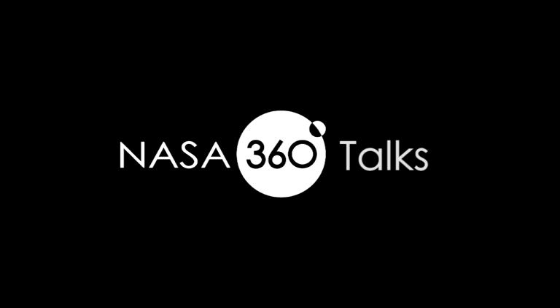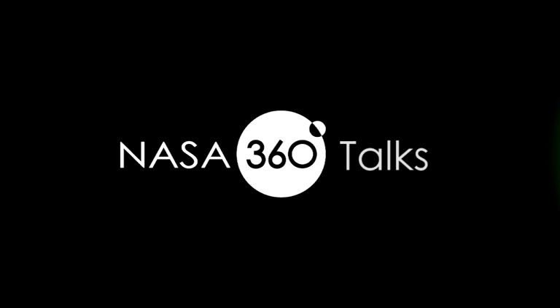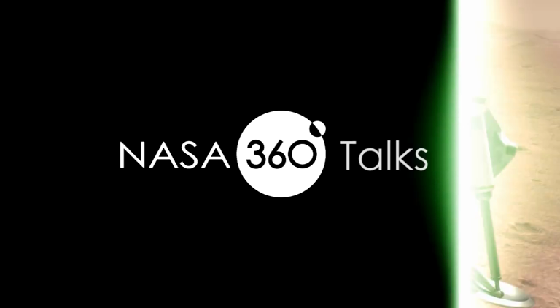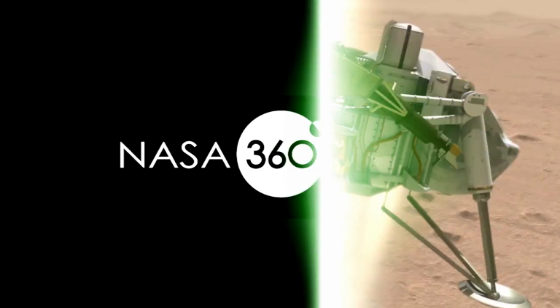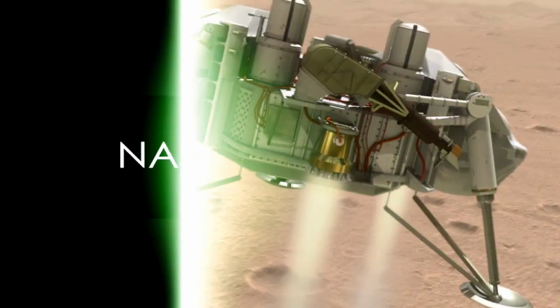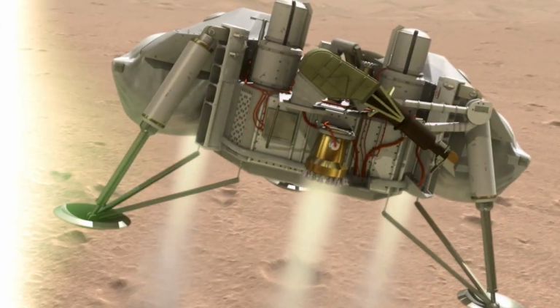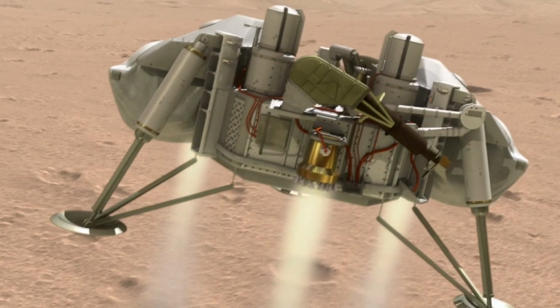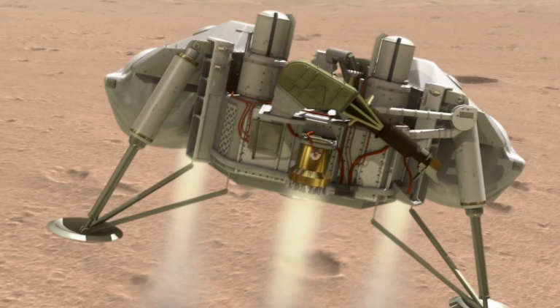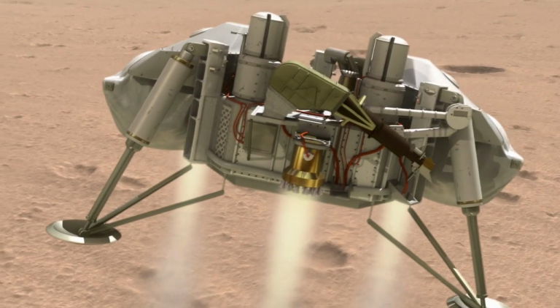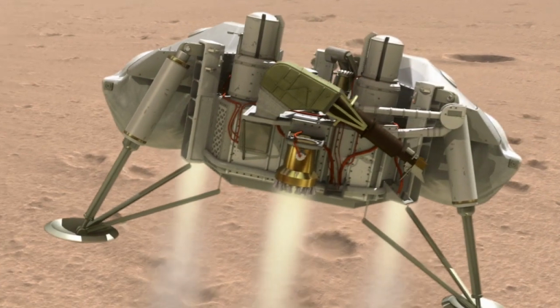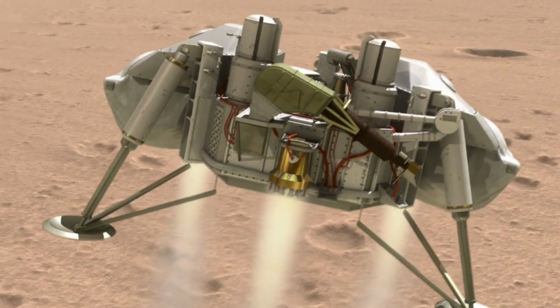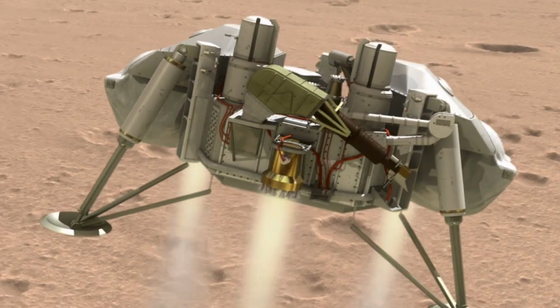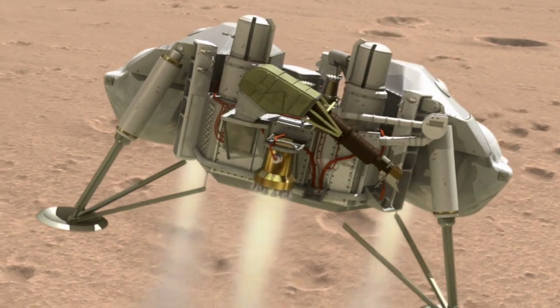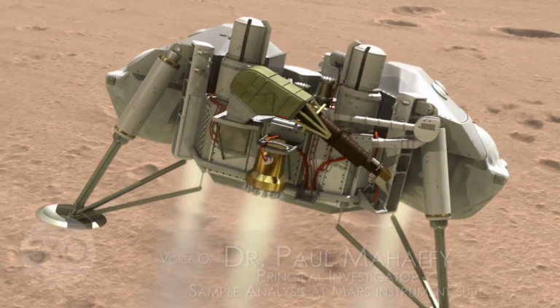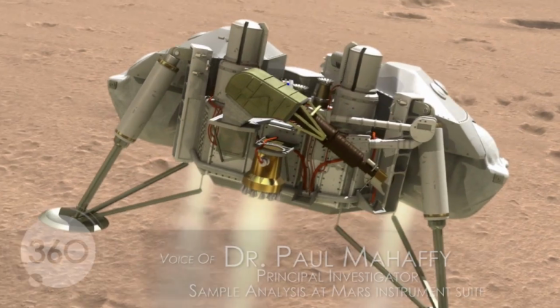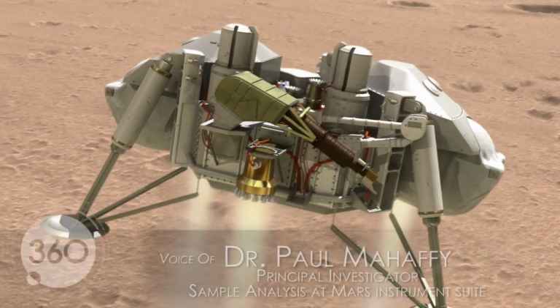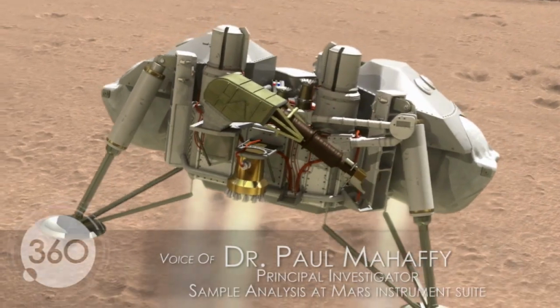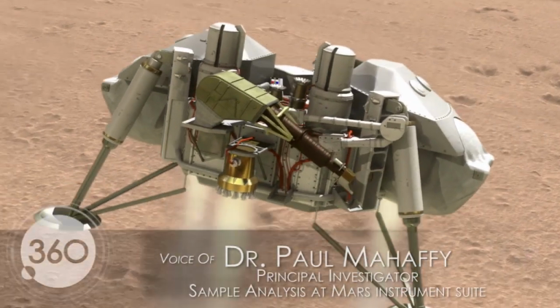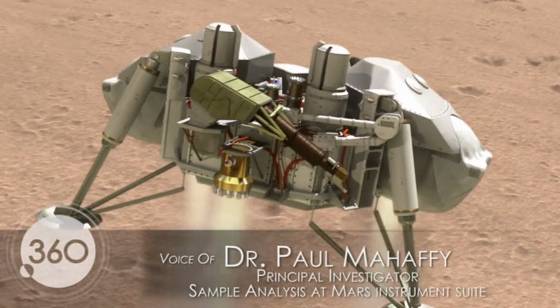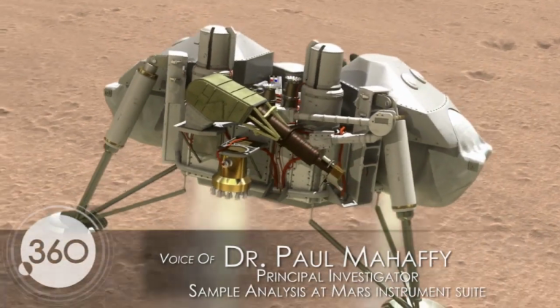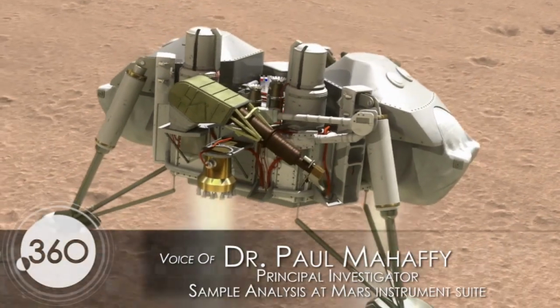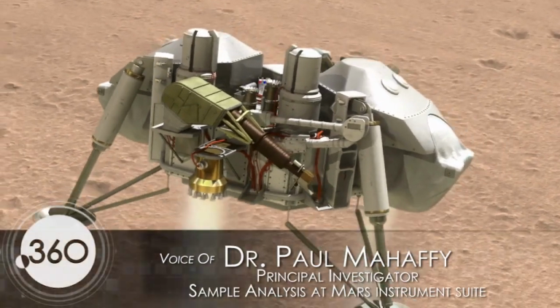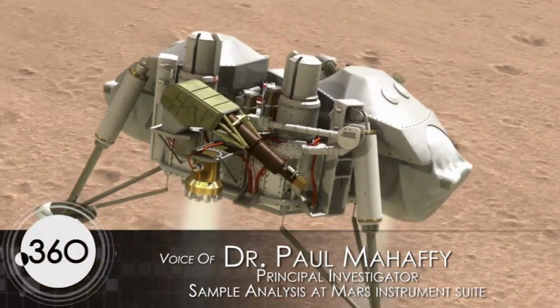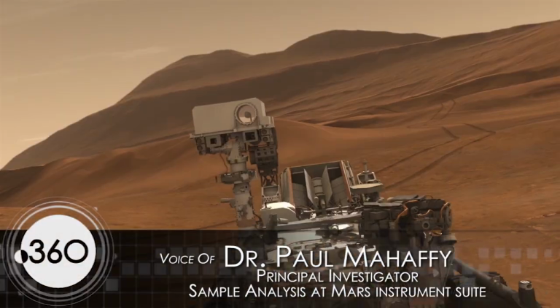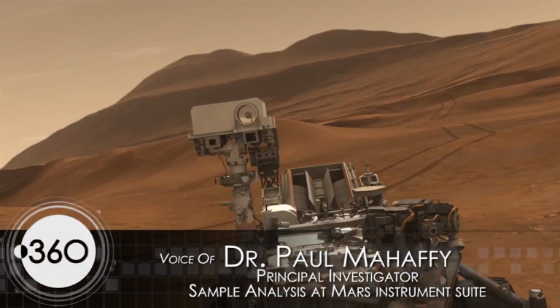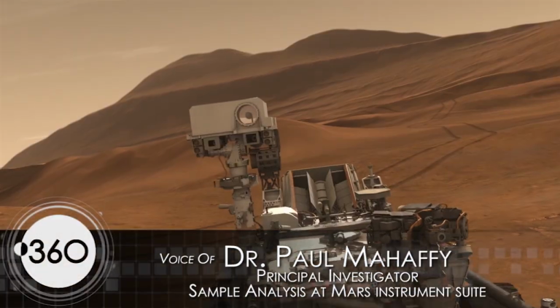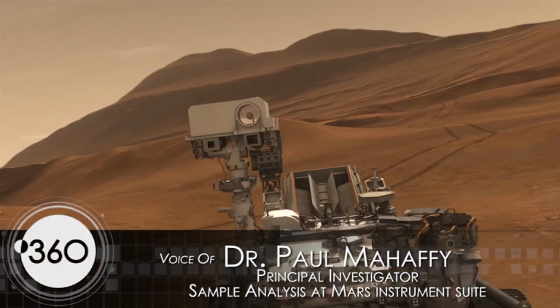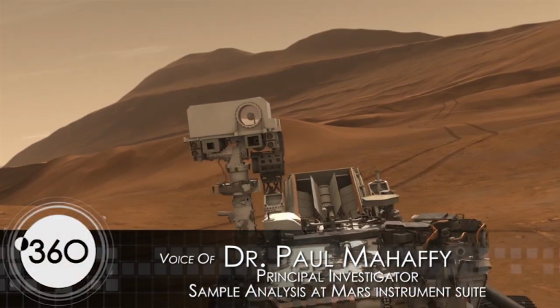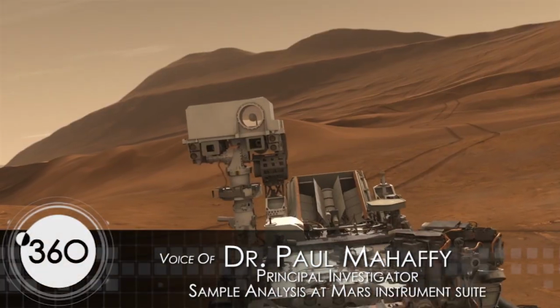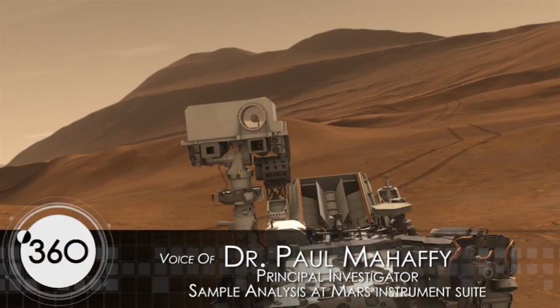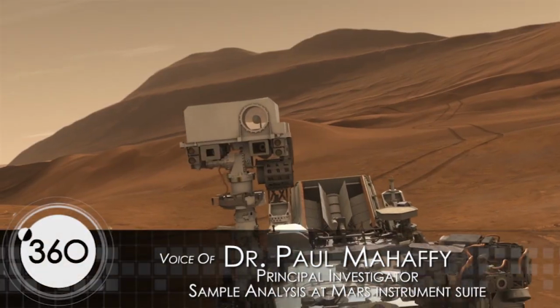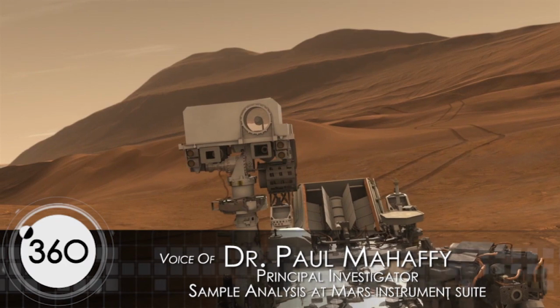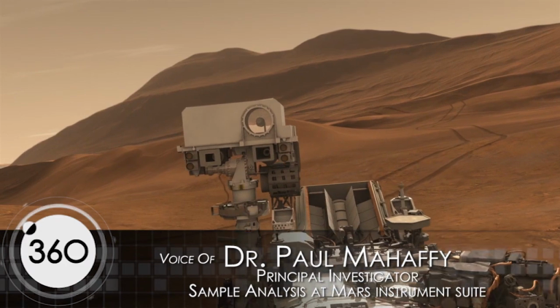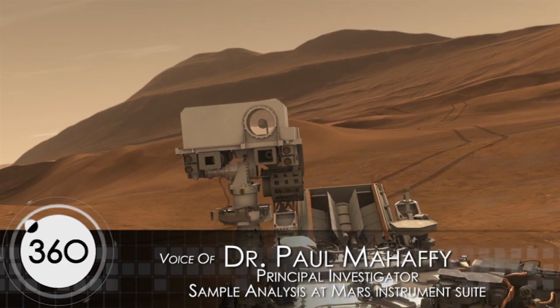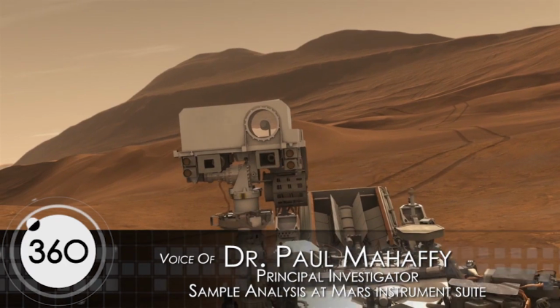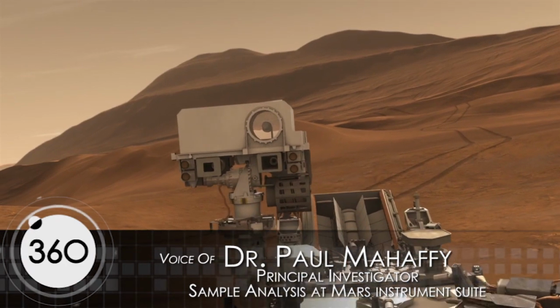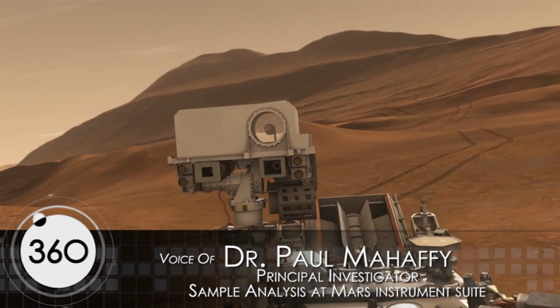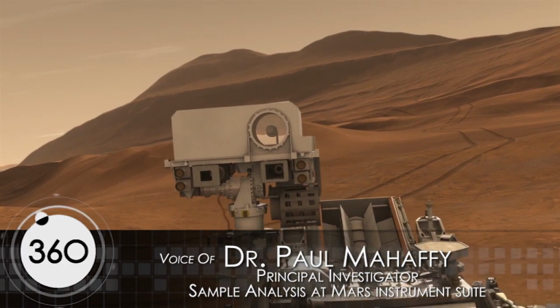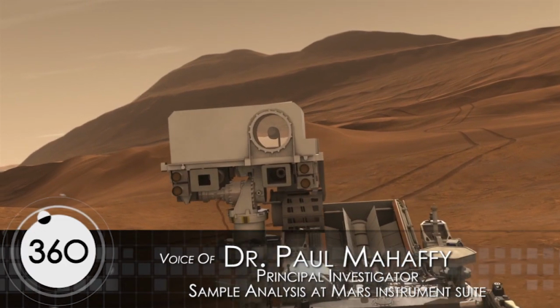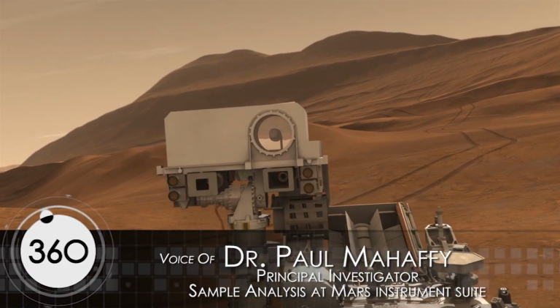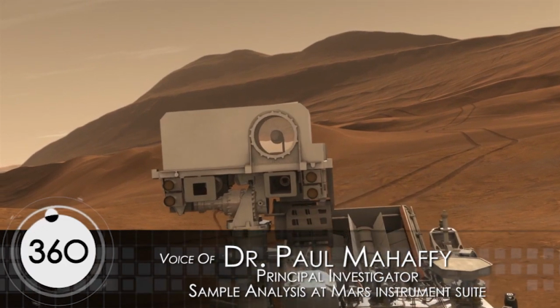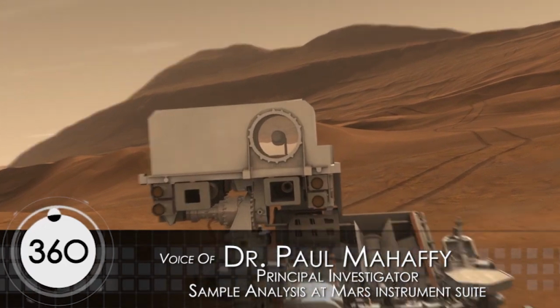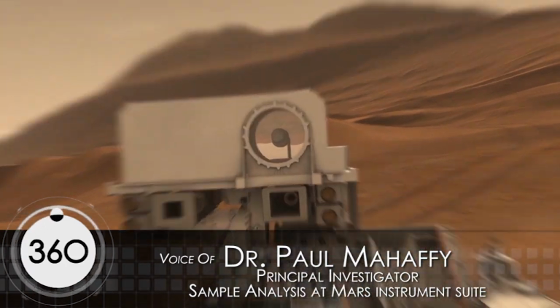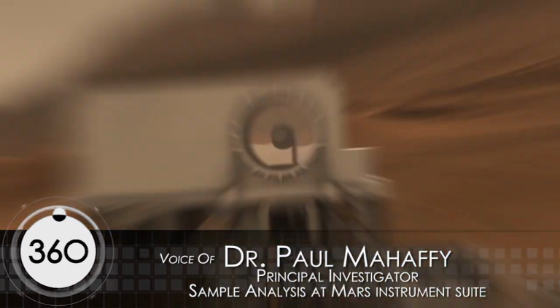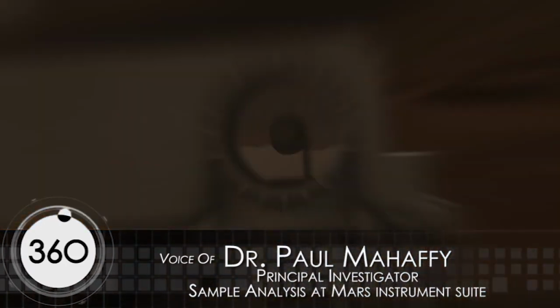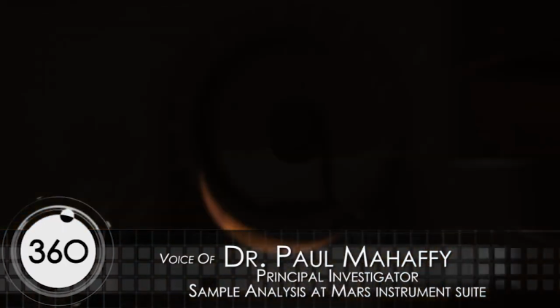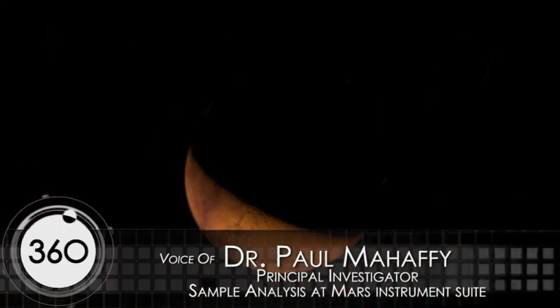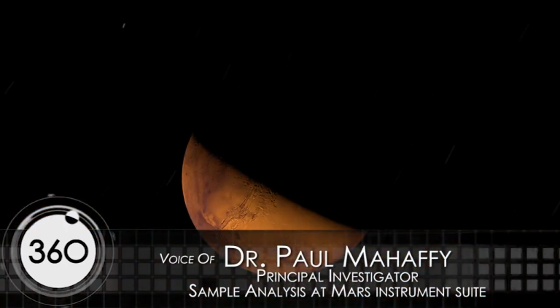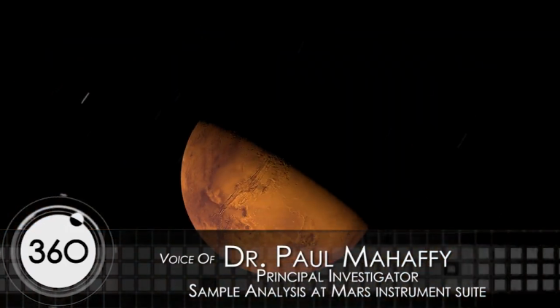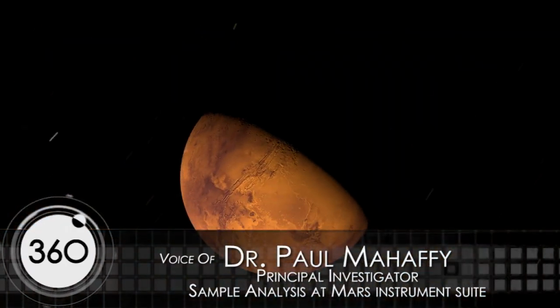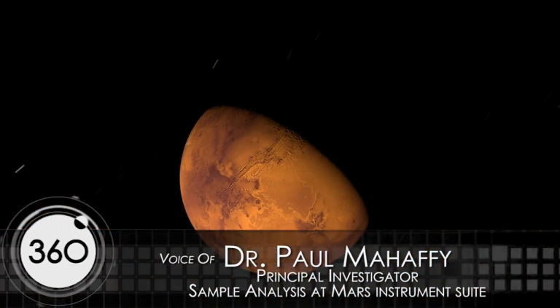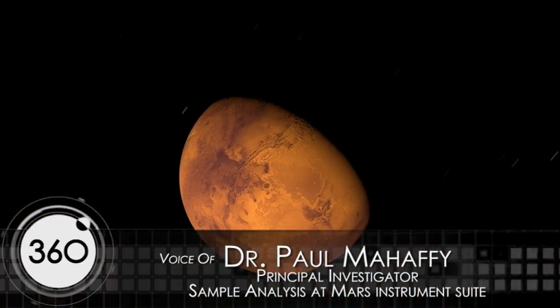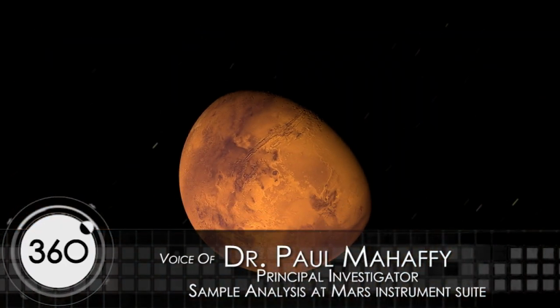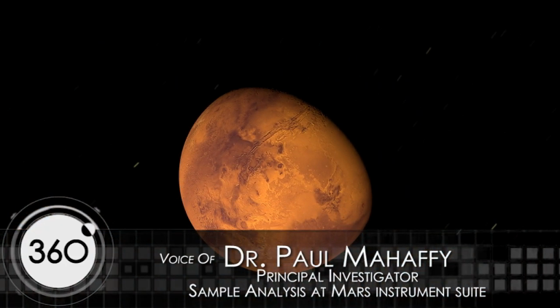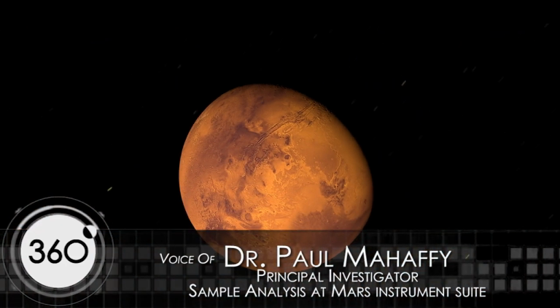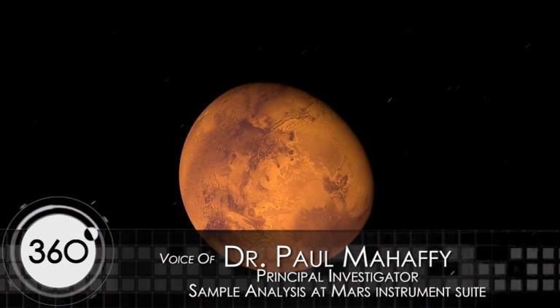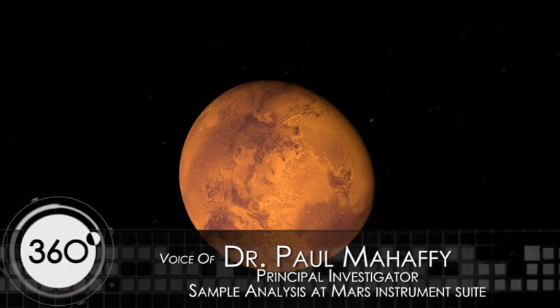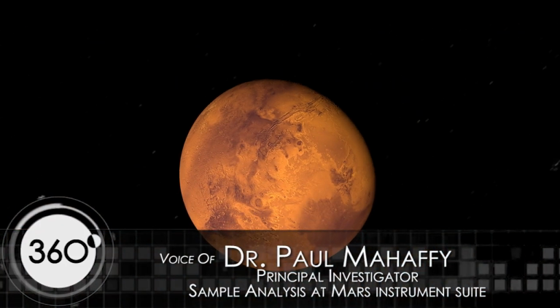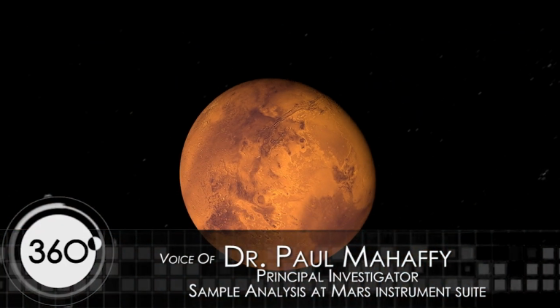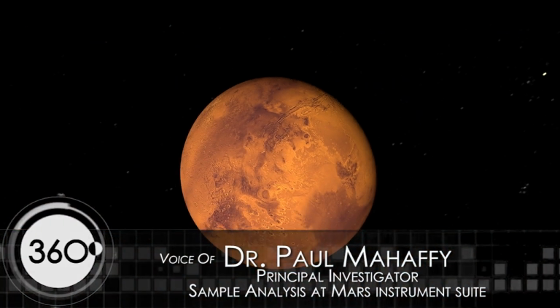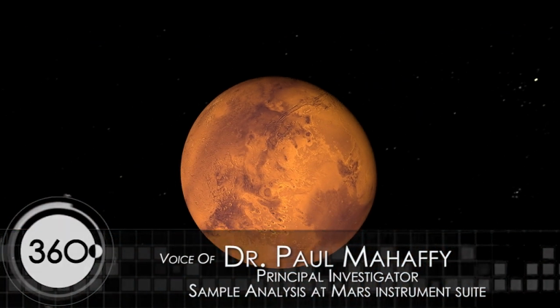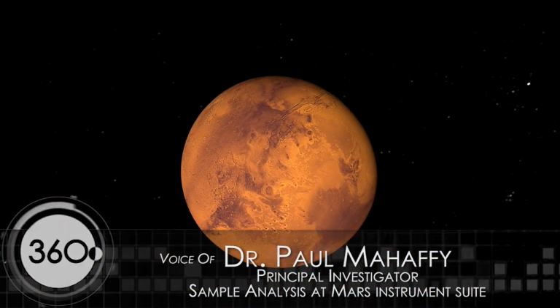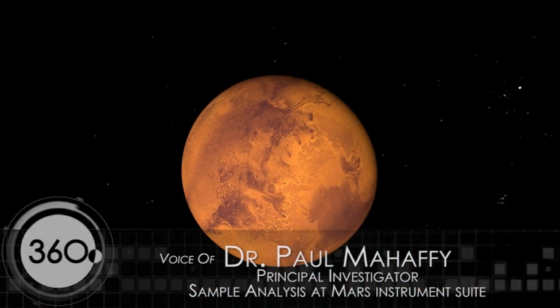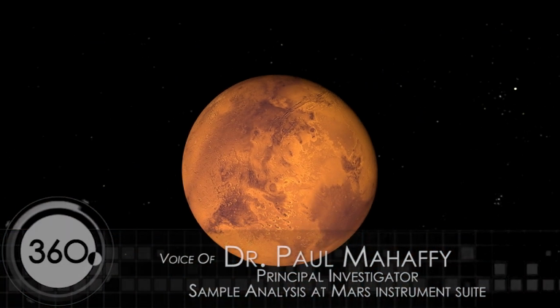The driving program for Viking, as it is for the current Mars program, is Mars Alive? Is there life on Mars?